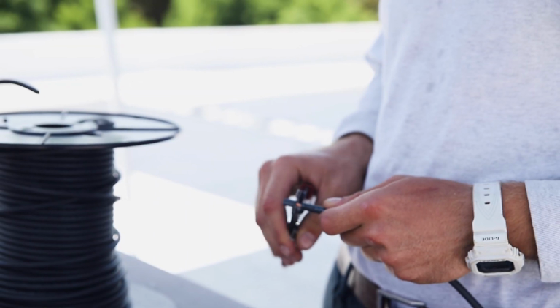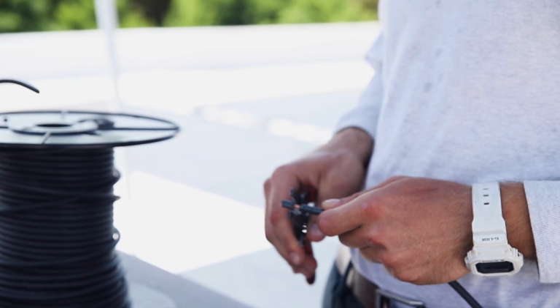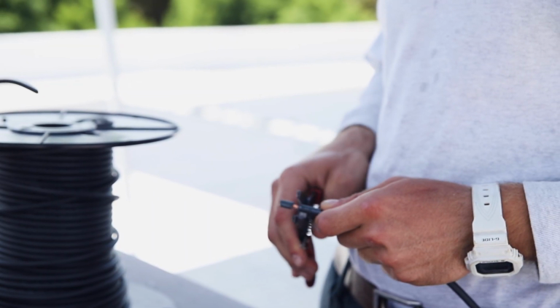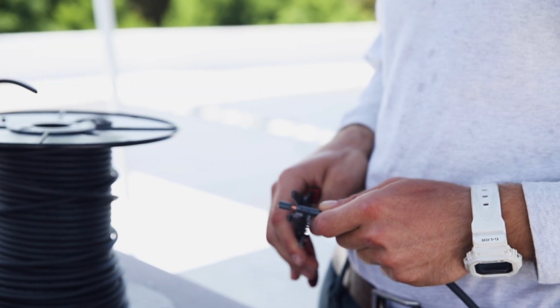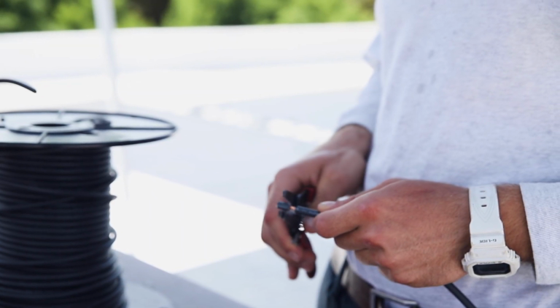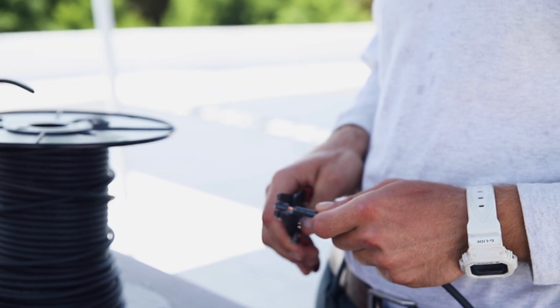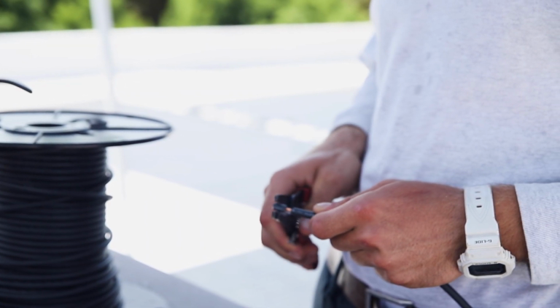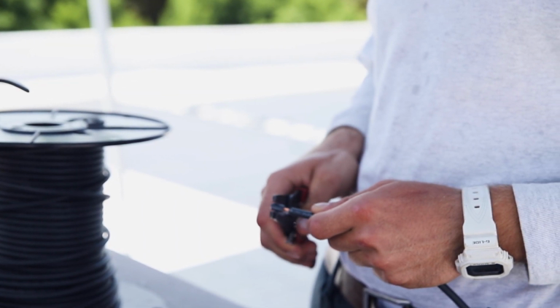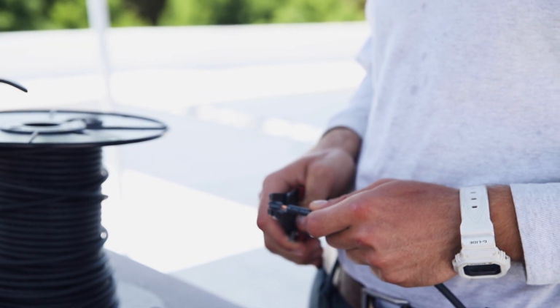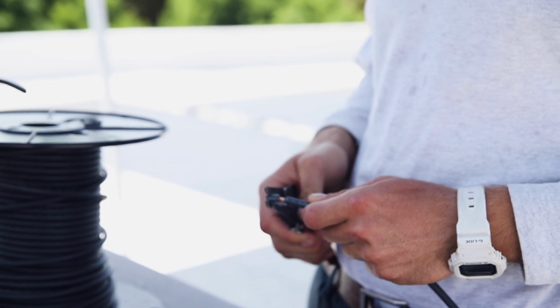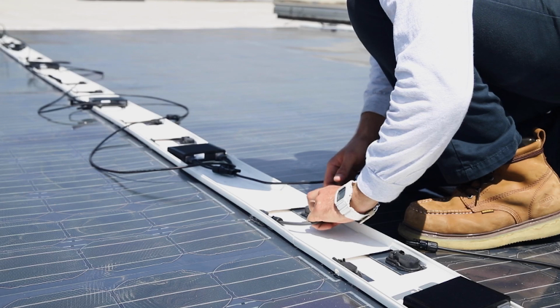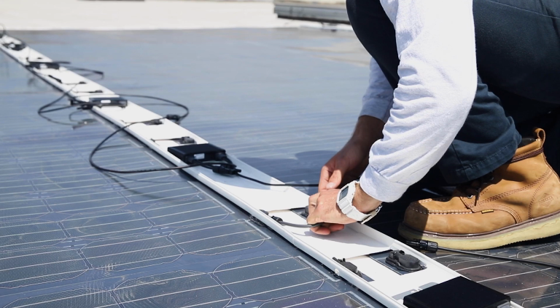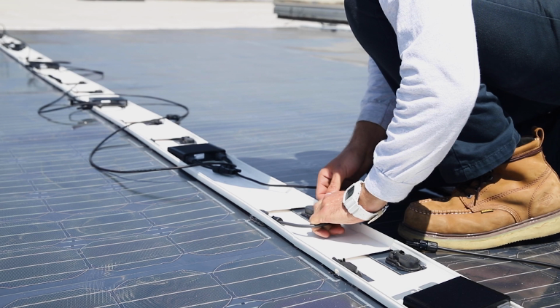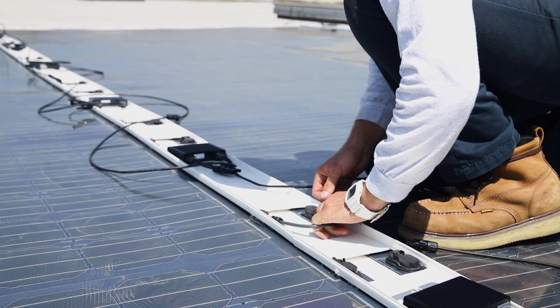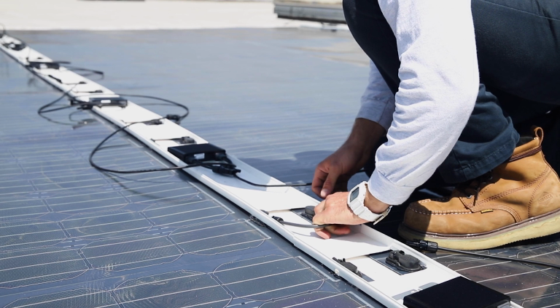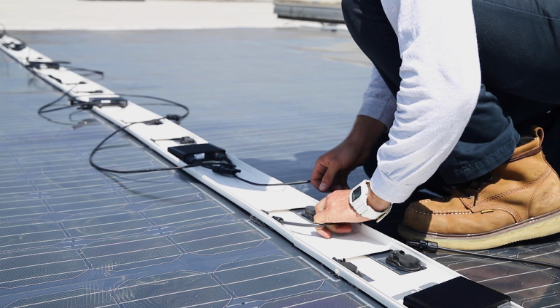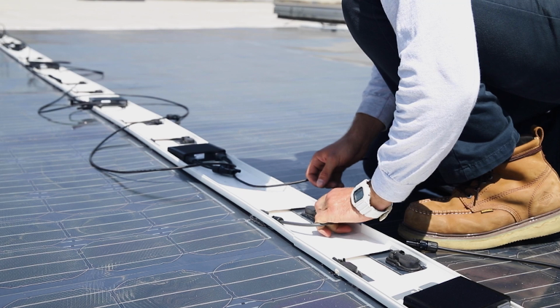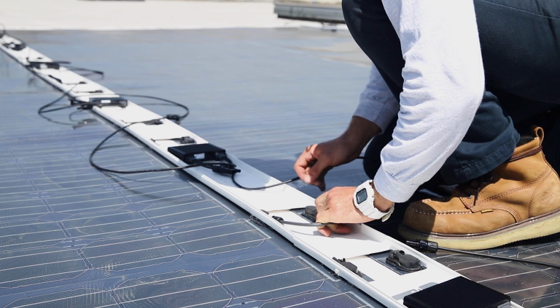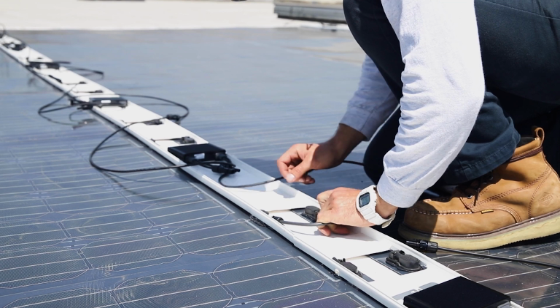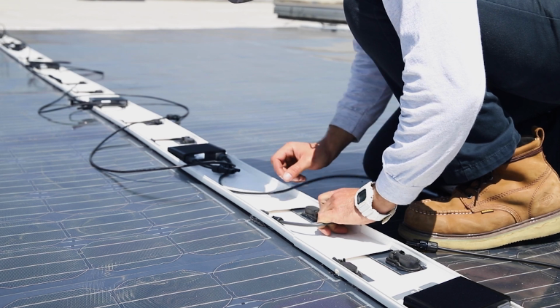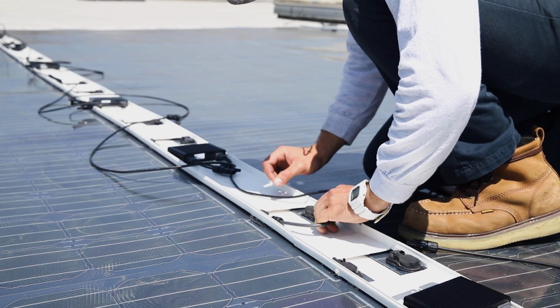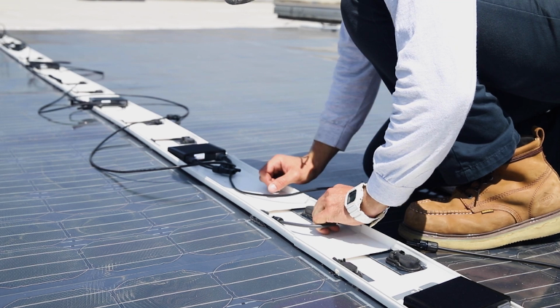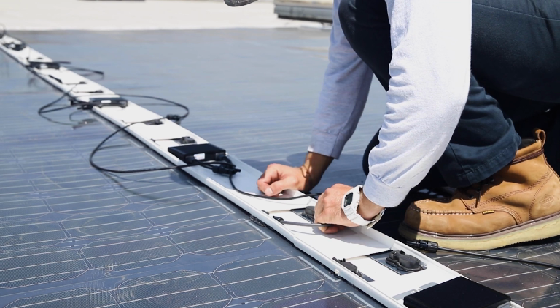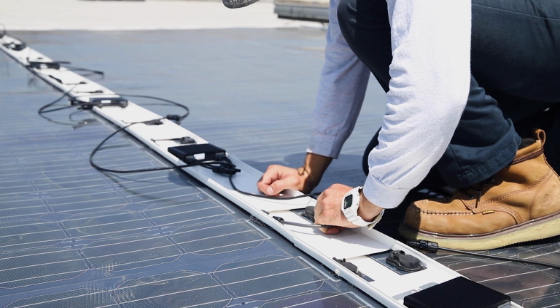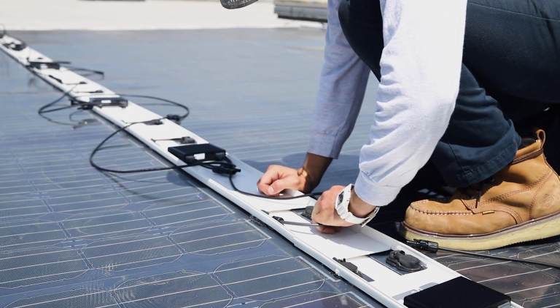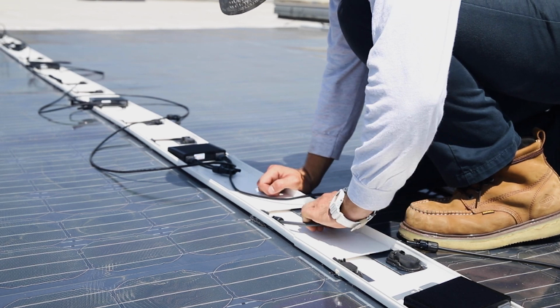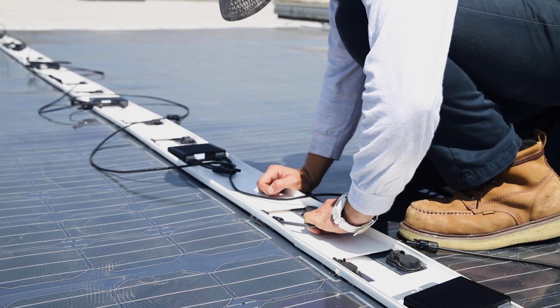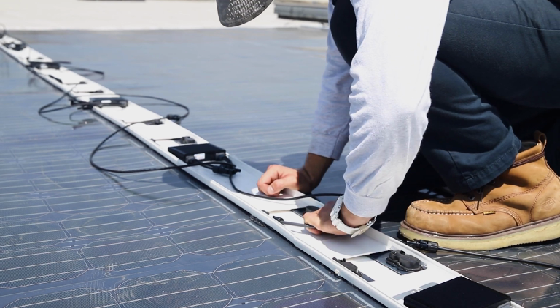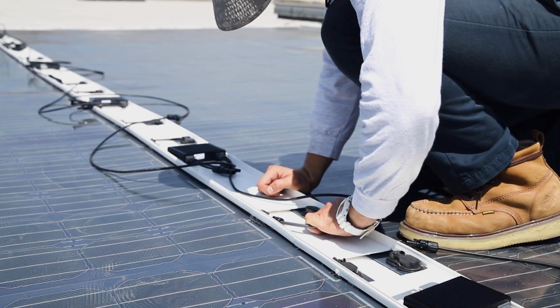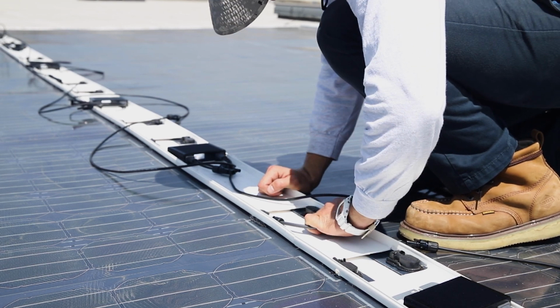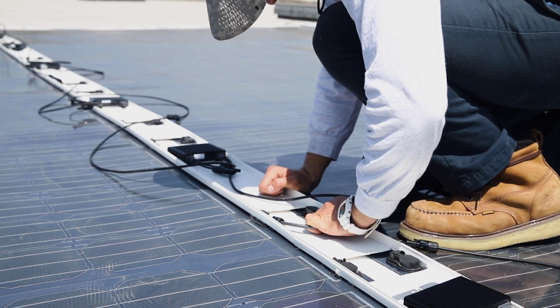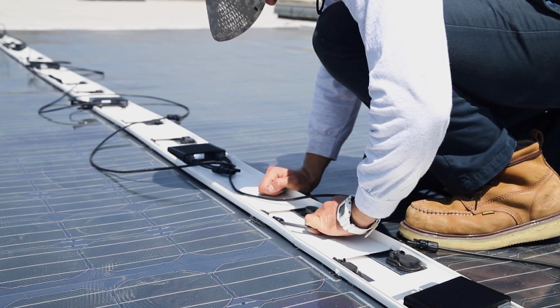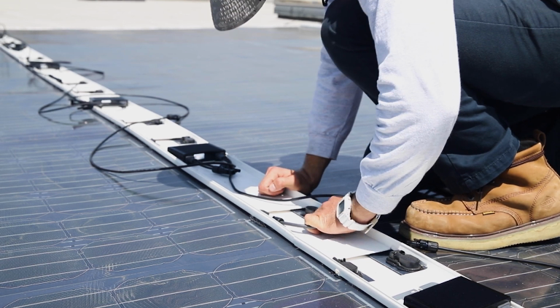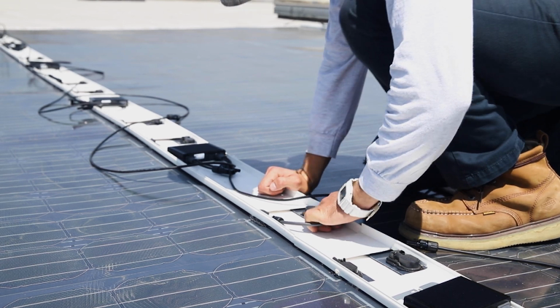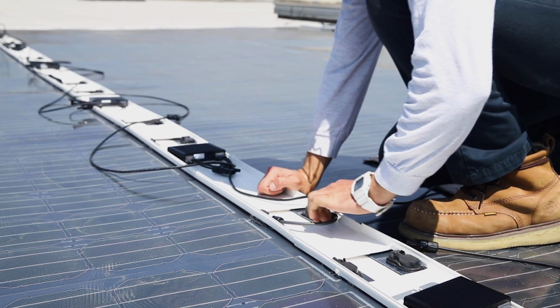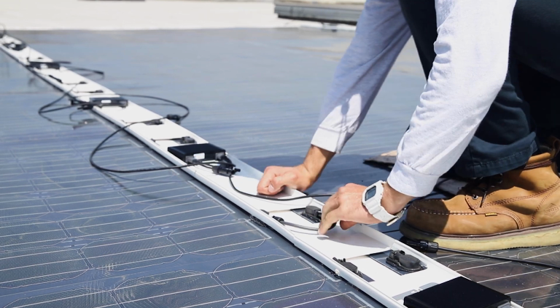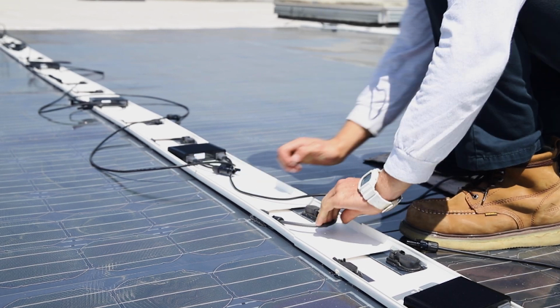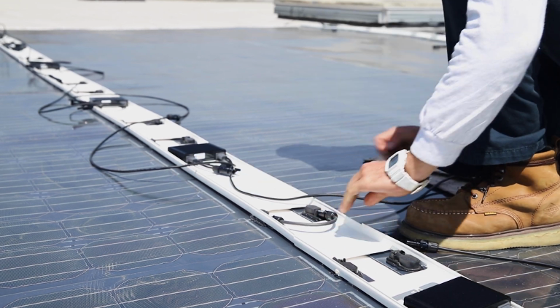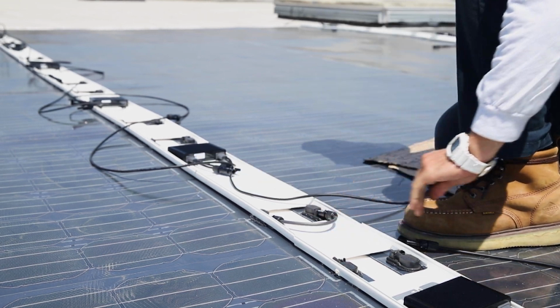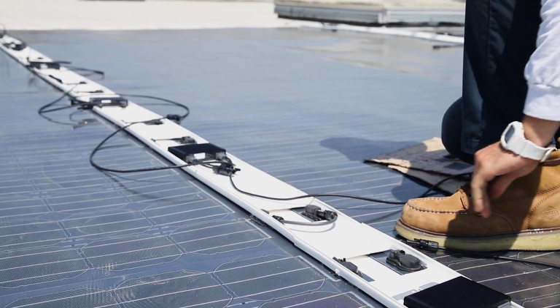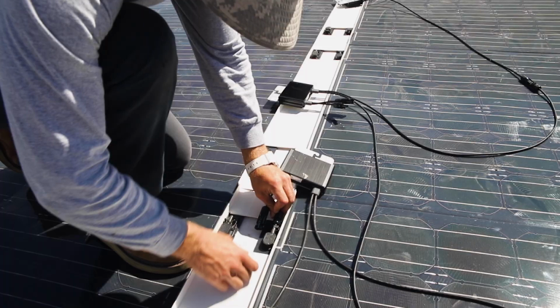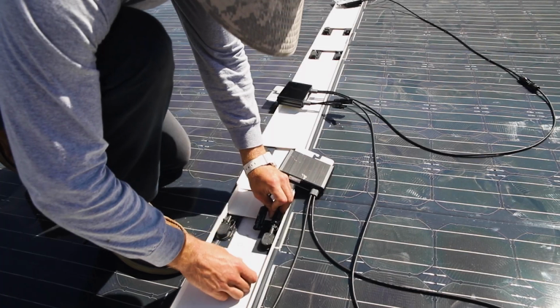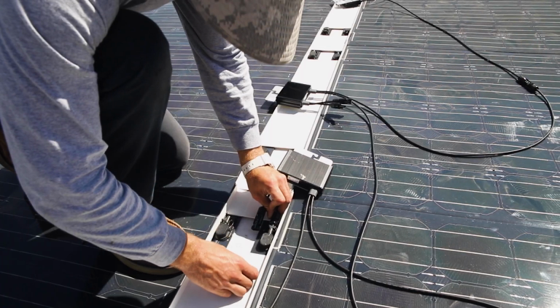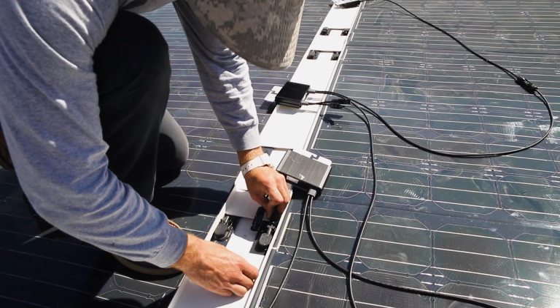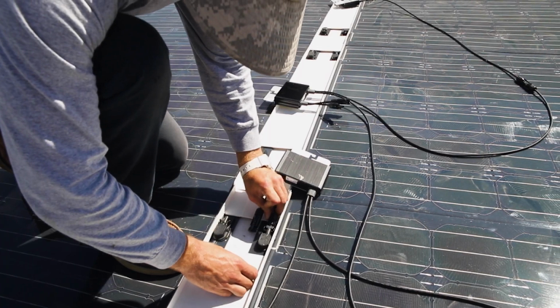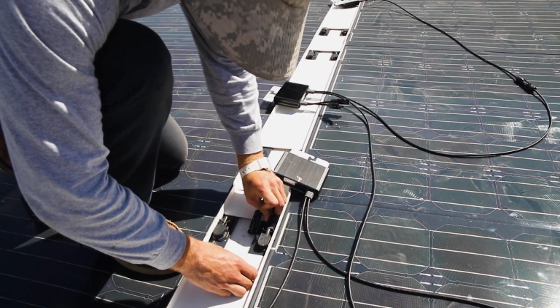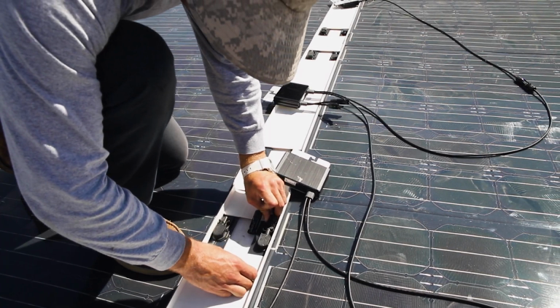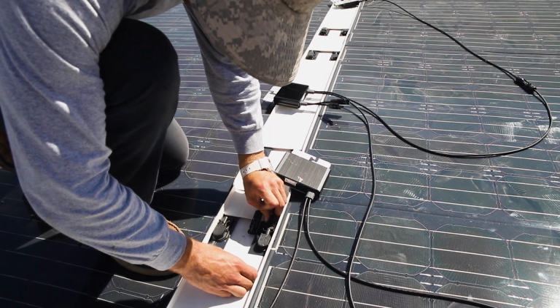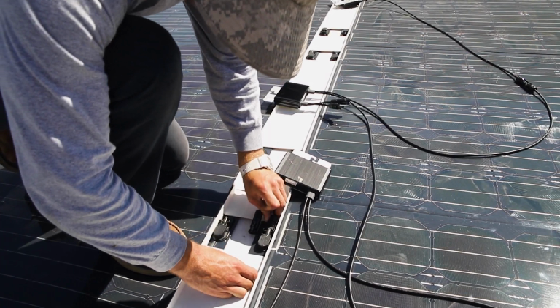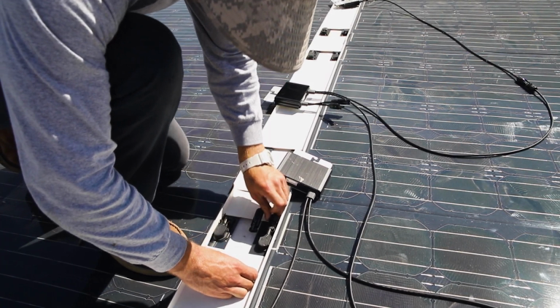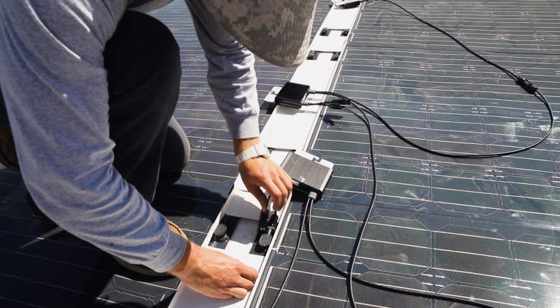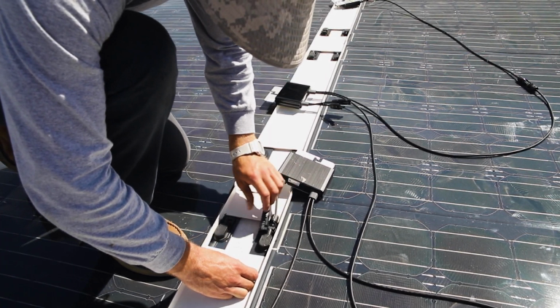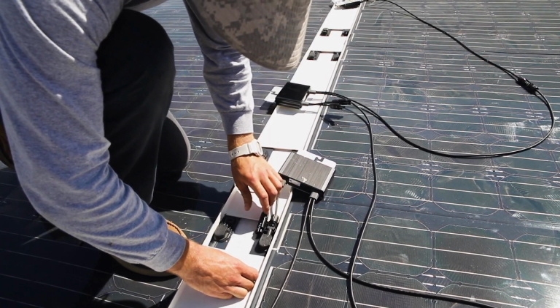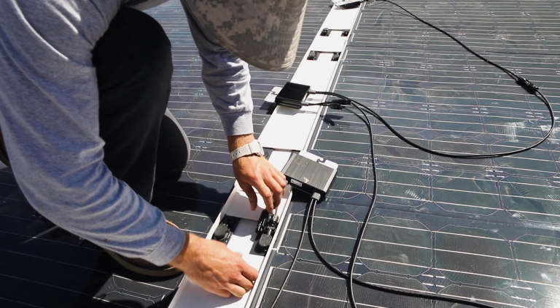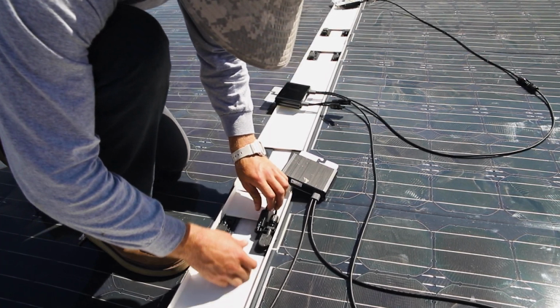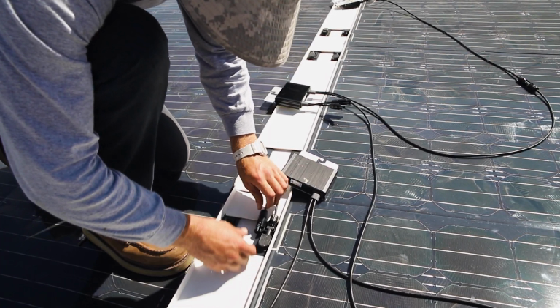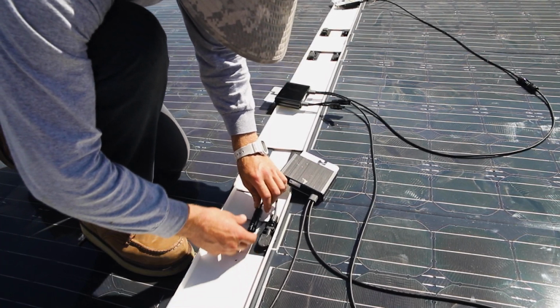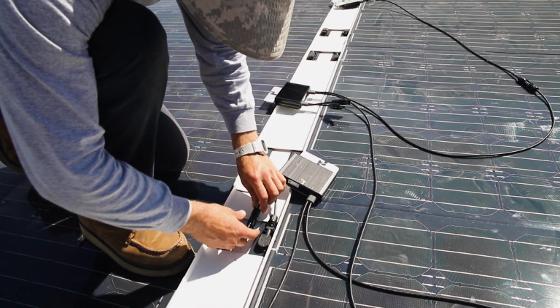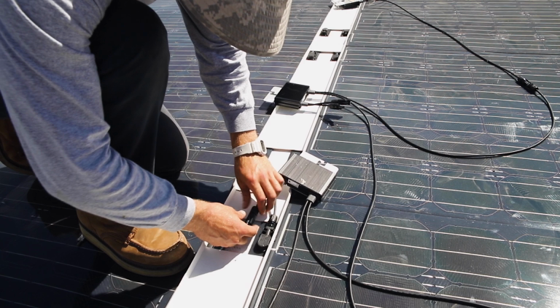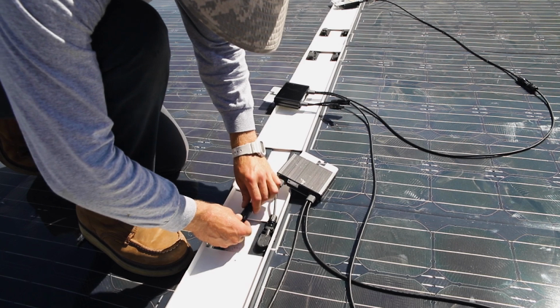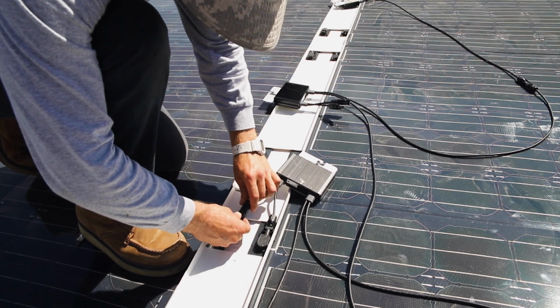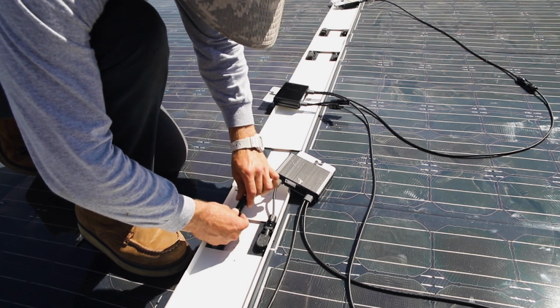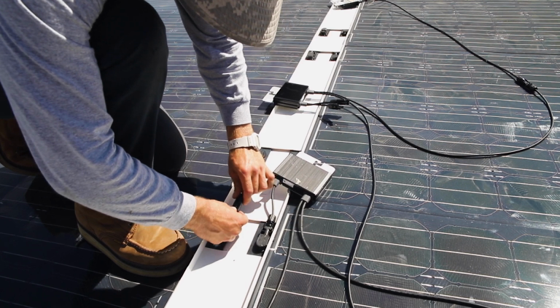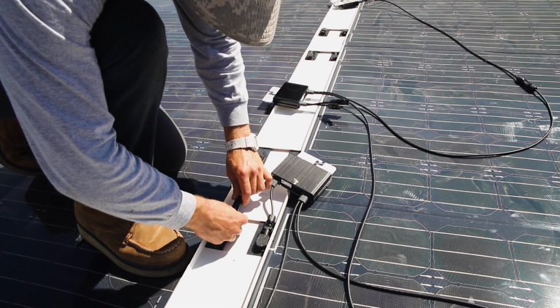In addition, the wire management is way more accessible. No working on your back trying to make under-panel connections. Easier, right?